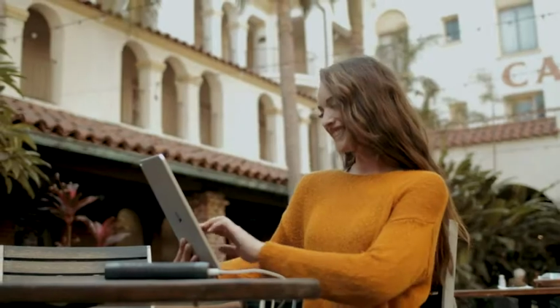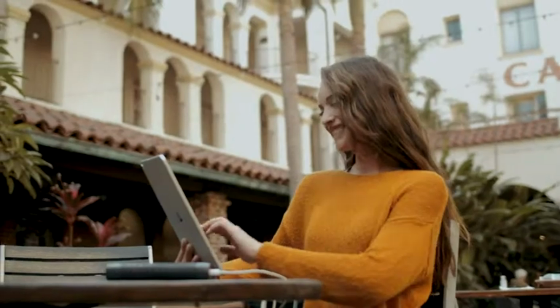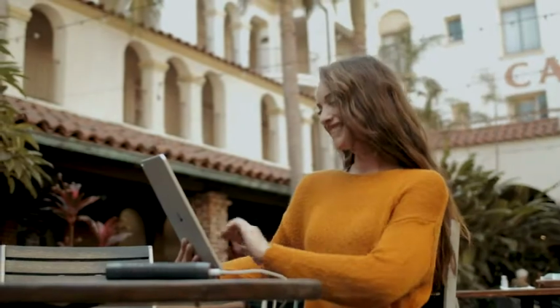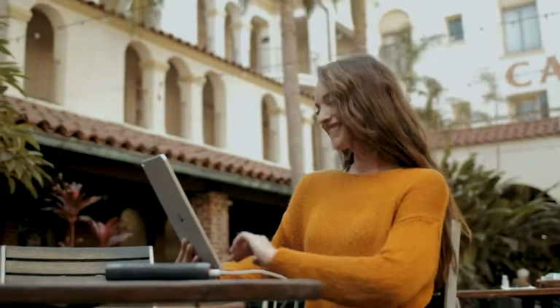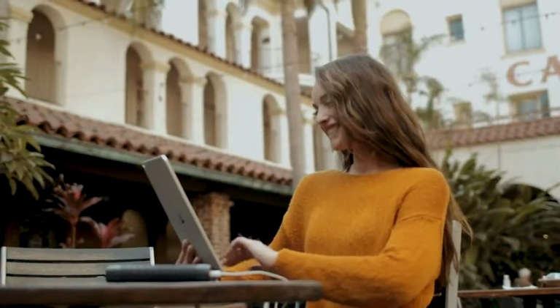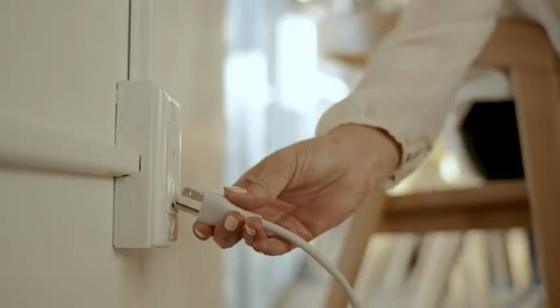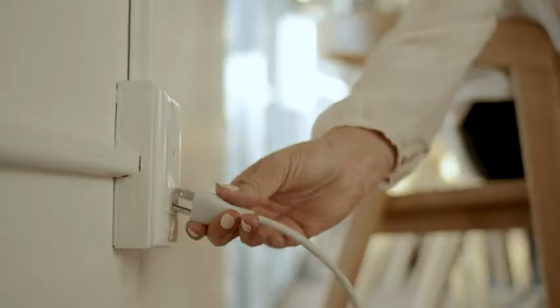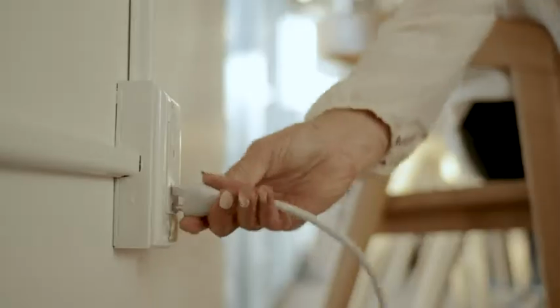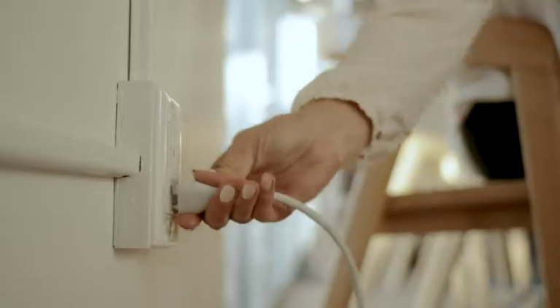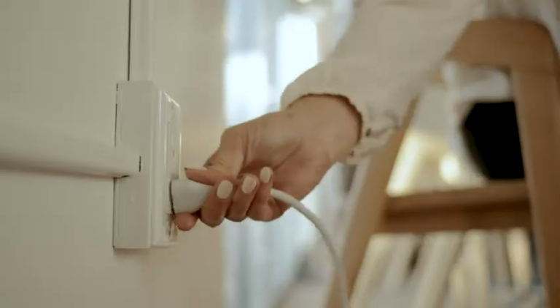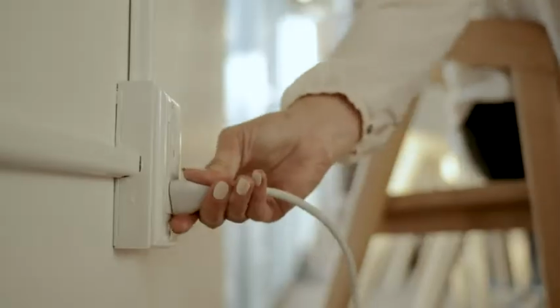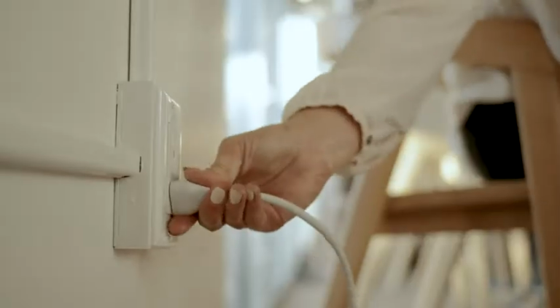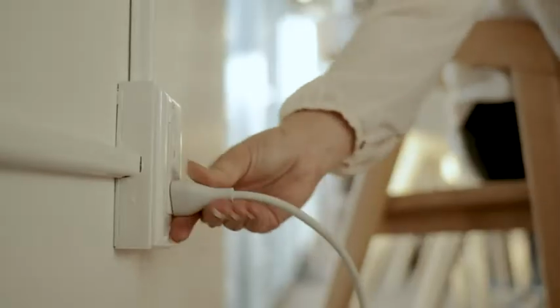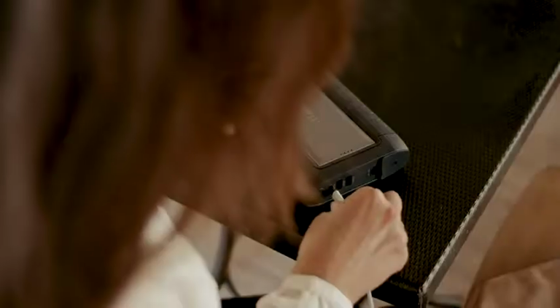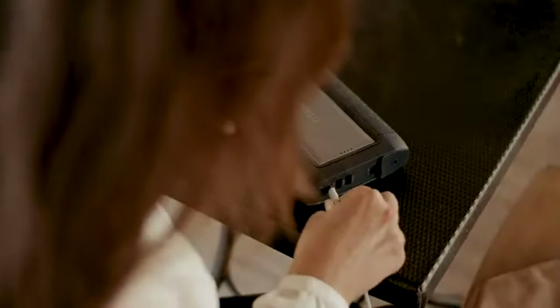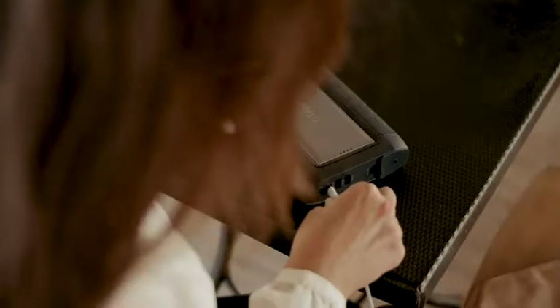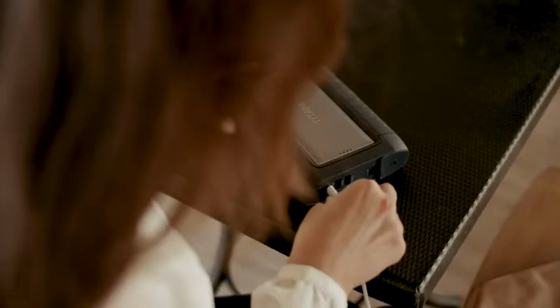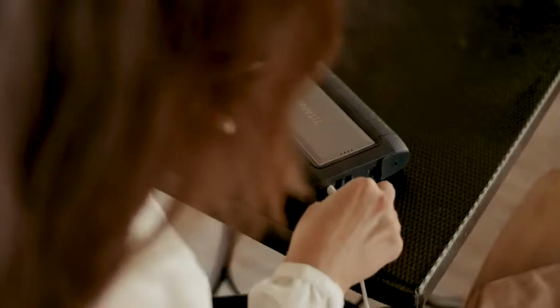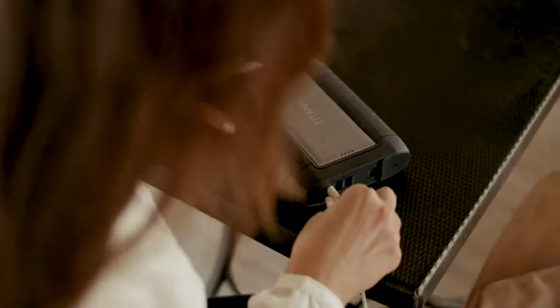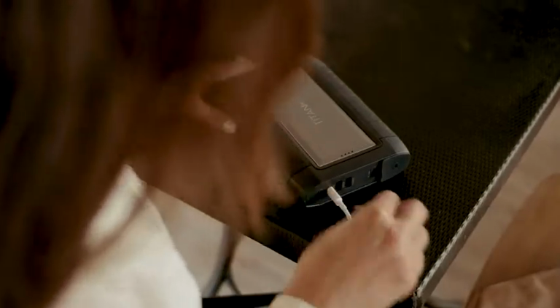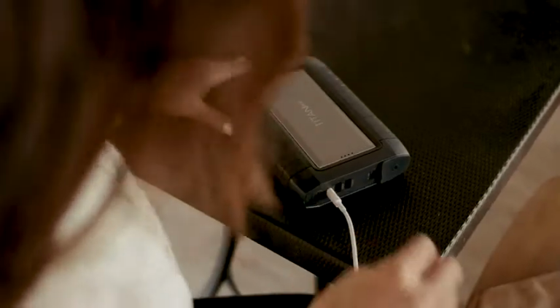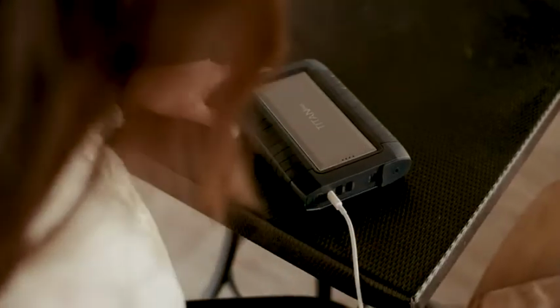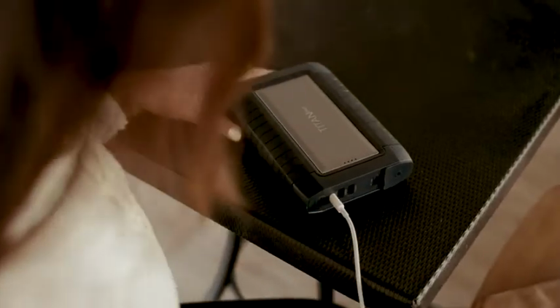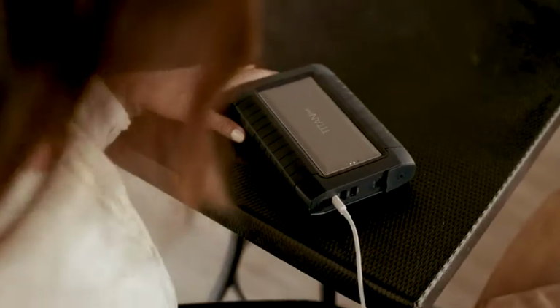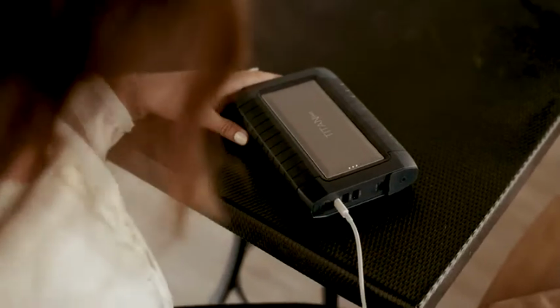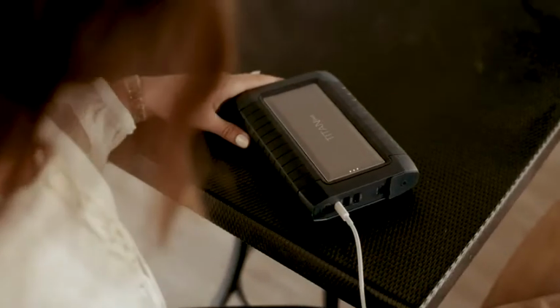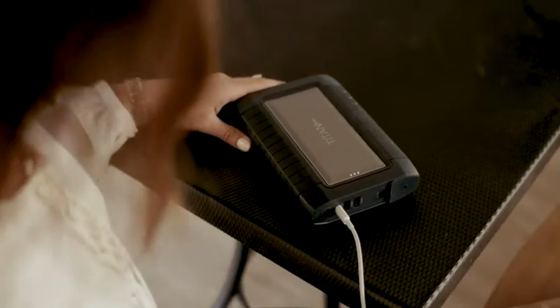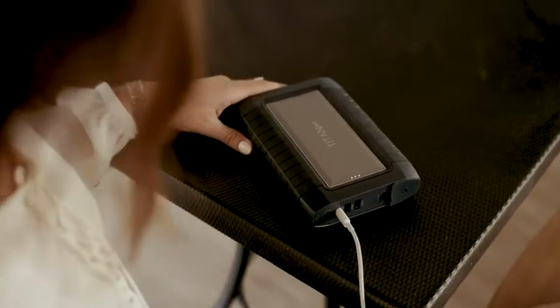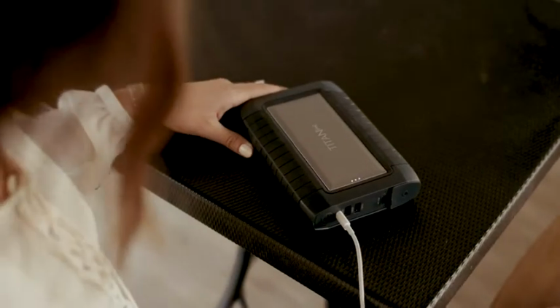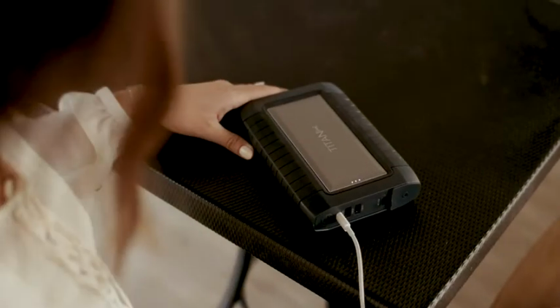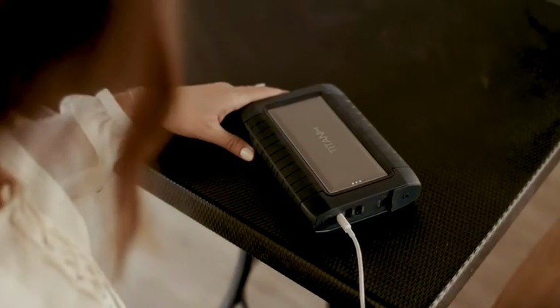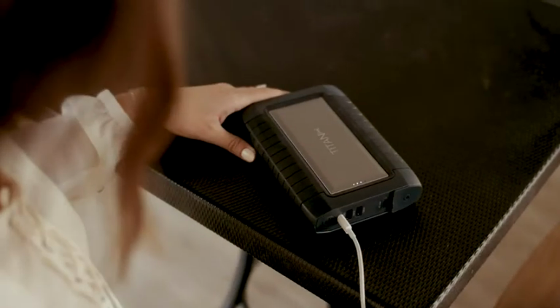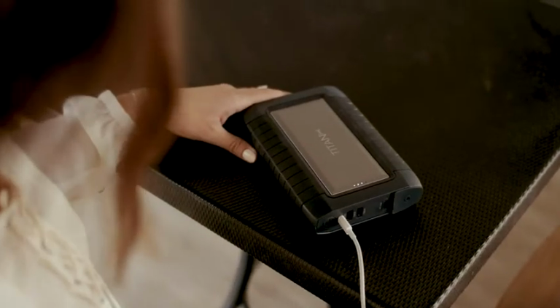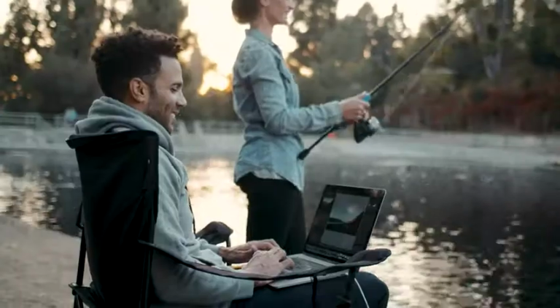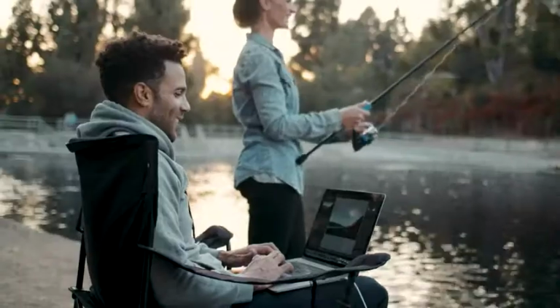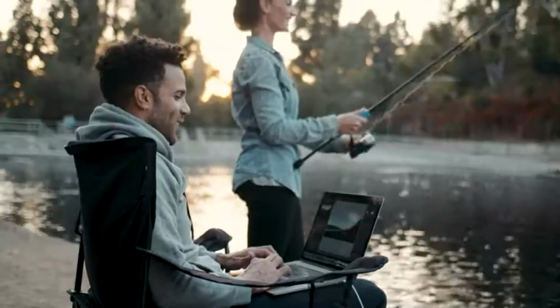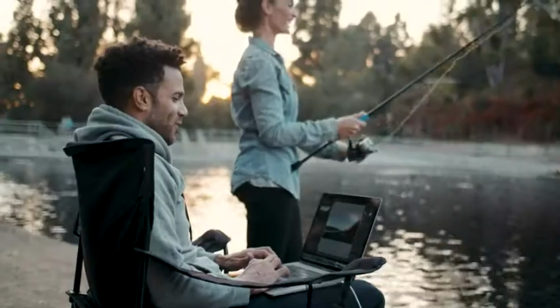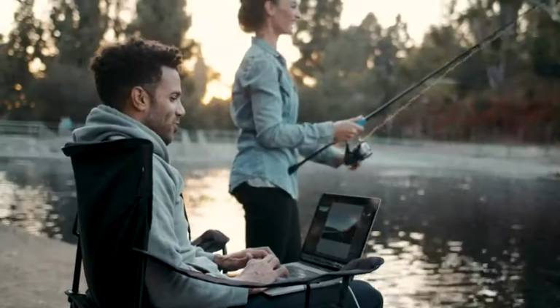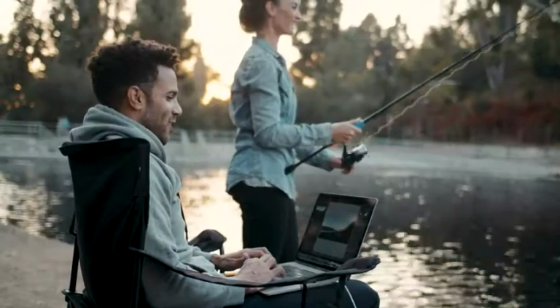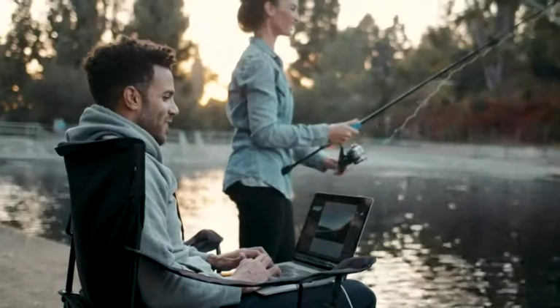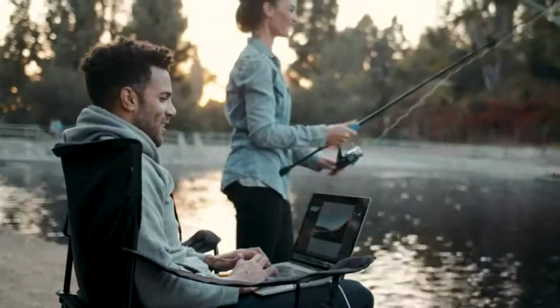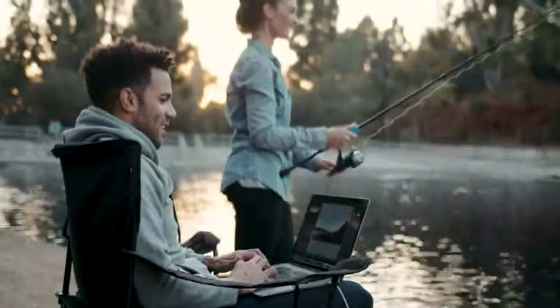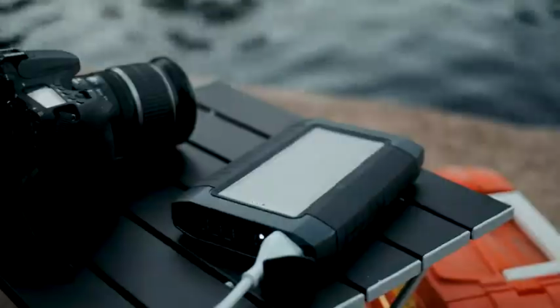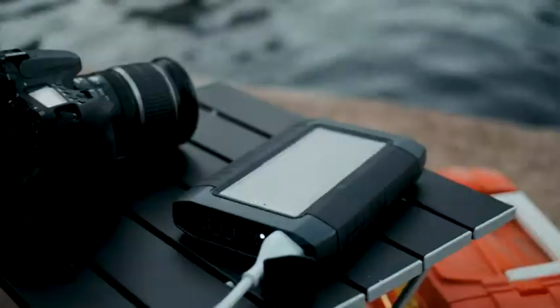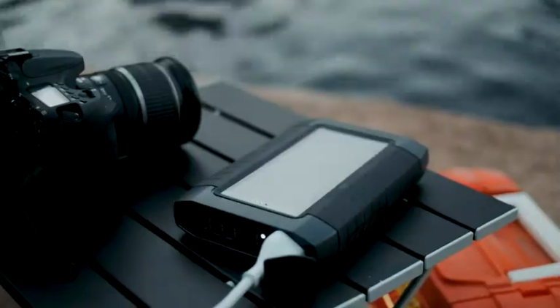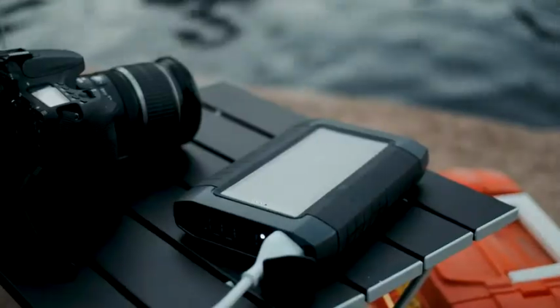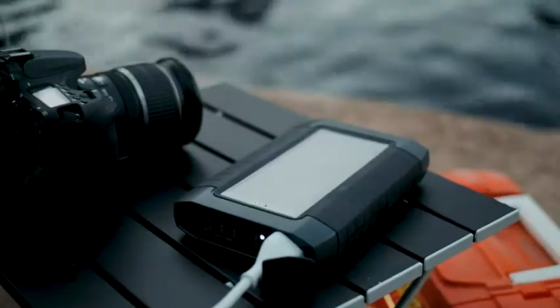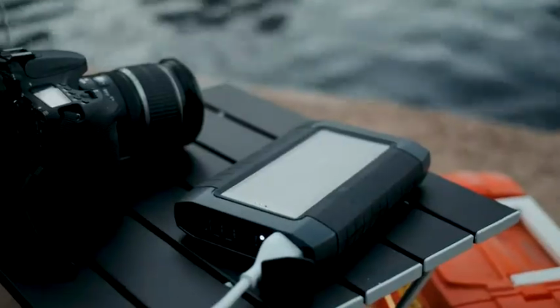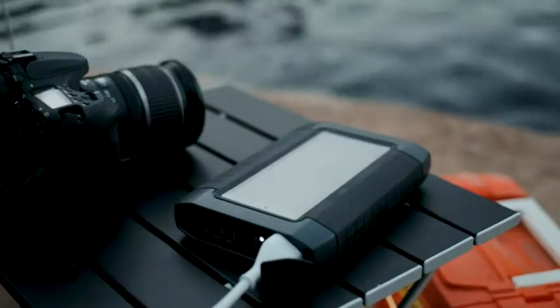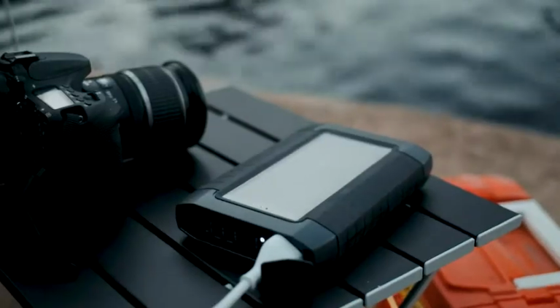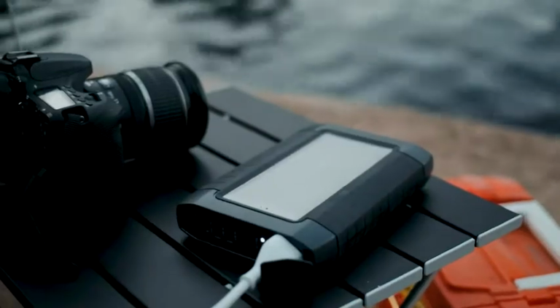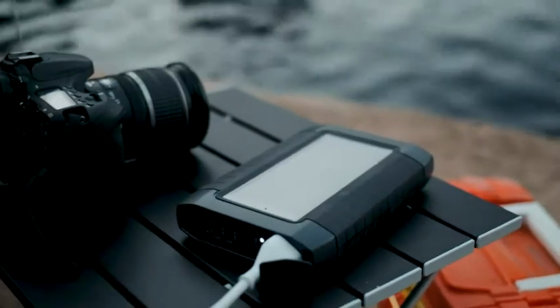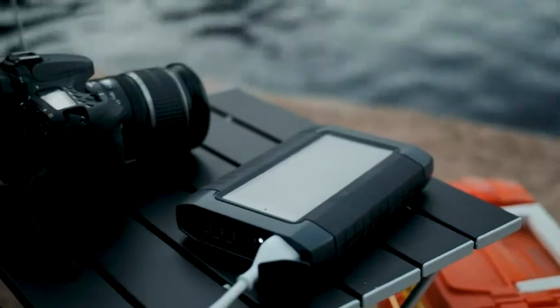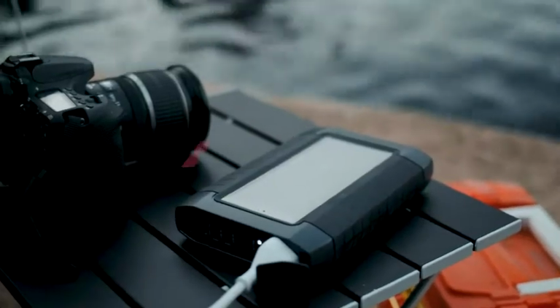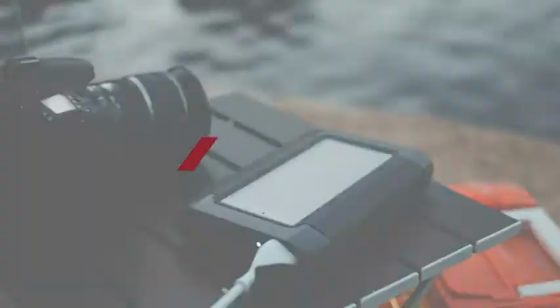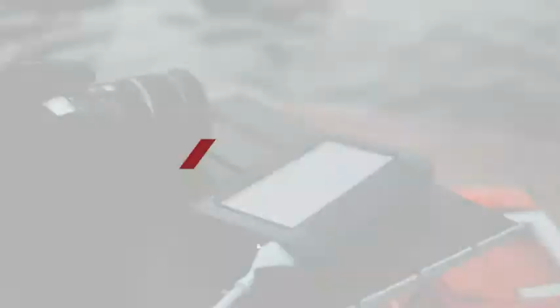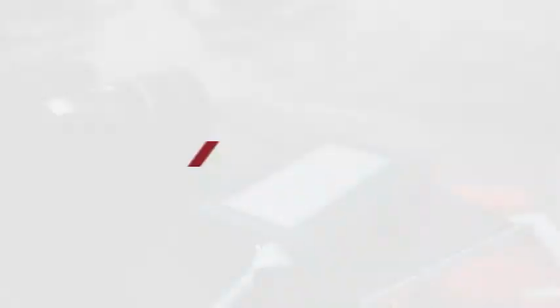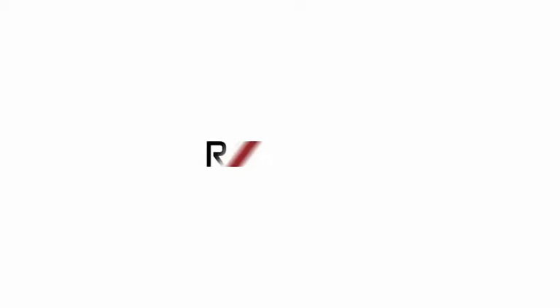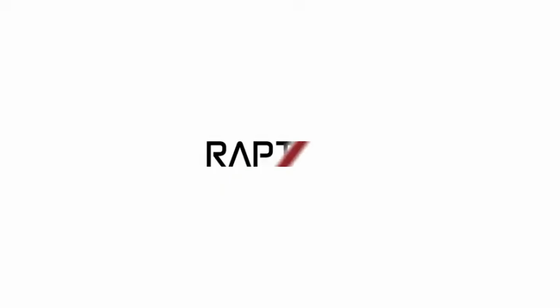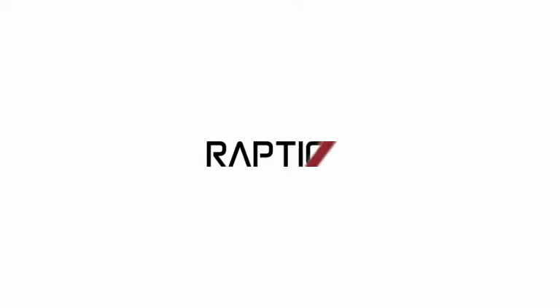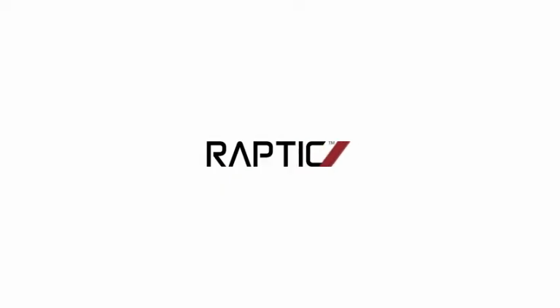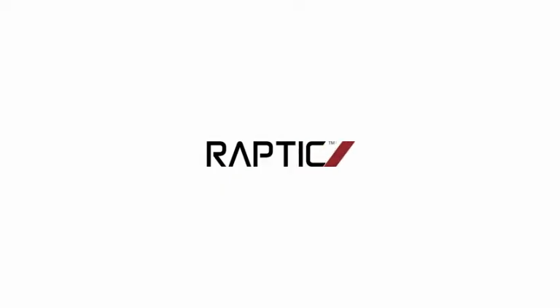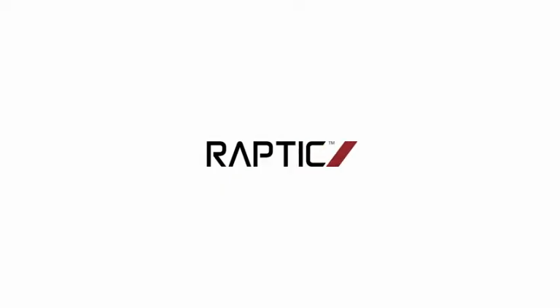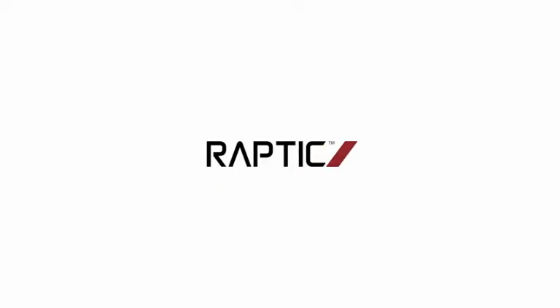Recharging Titanair is easy using the USB-C port, giving you a full charge in under four hours. Stay powered with the Titanair by Raptic.